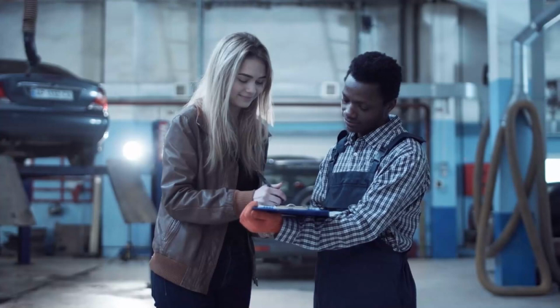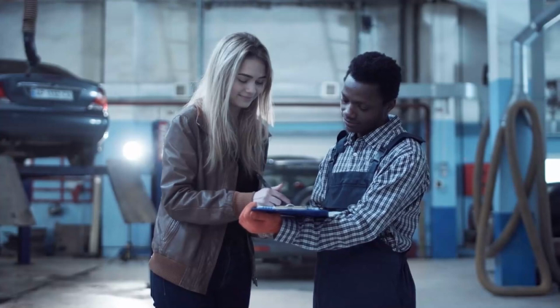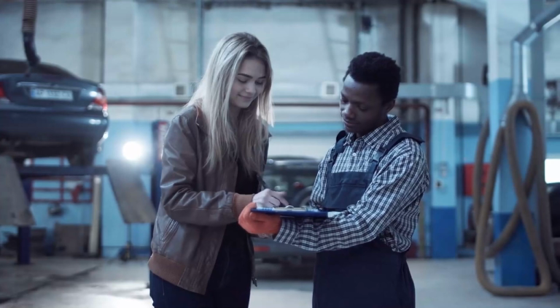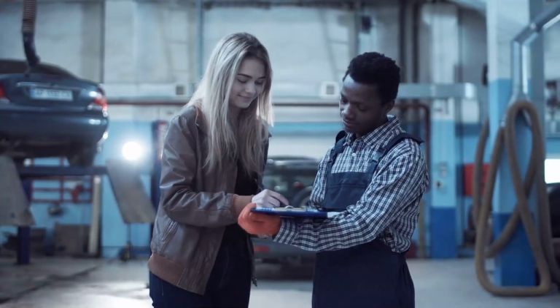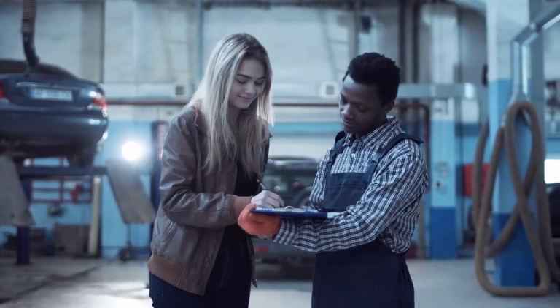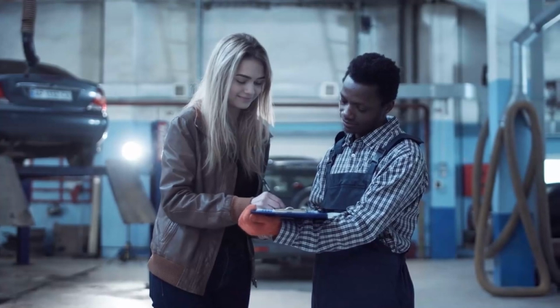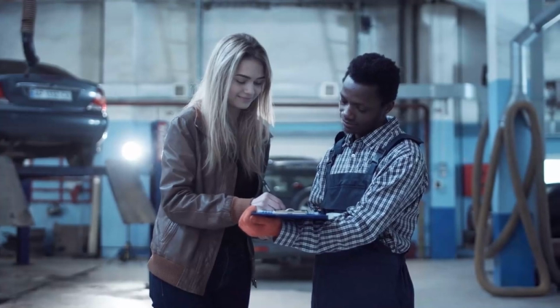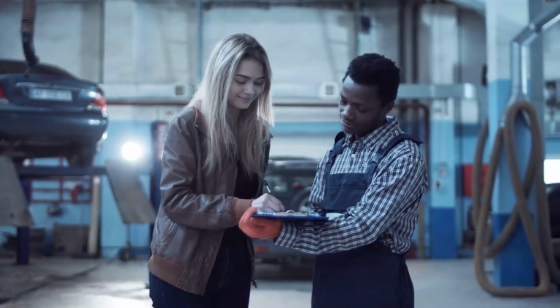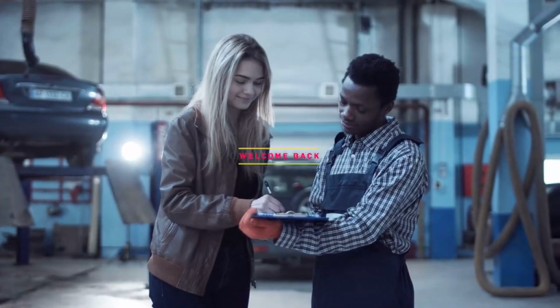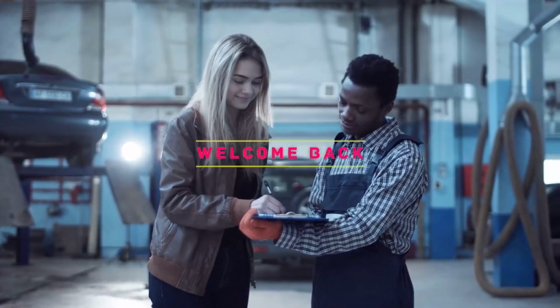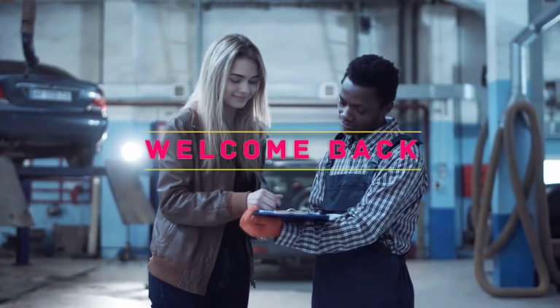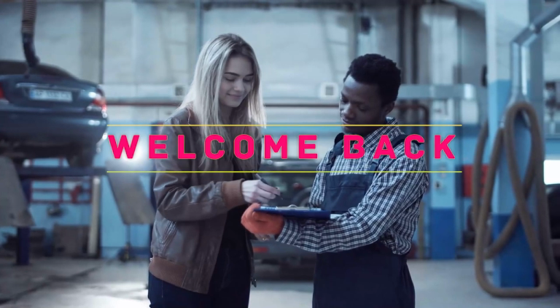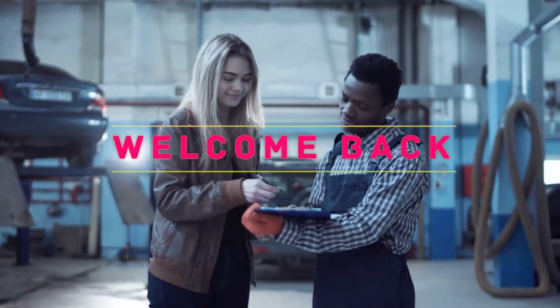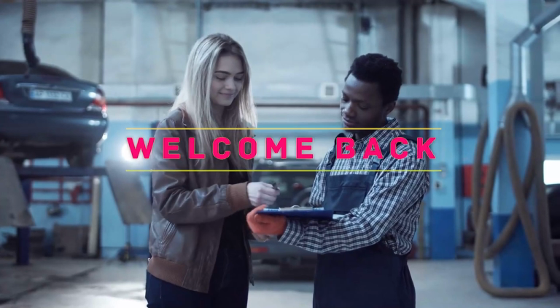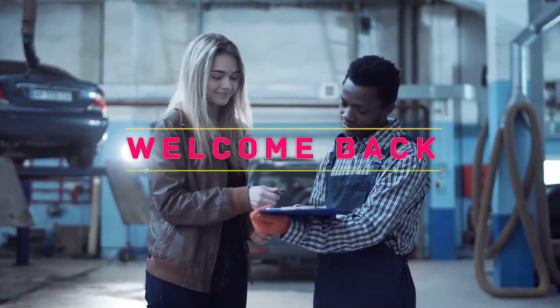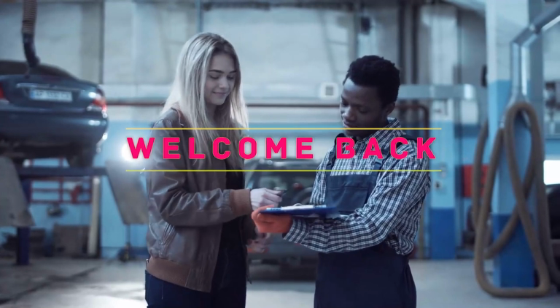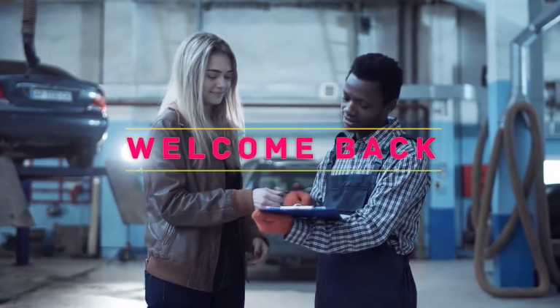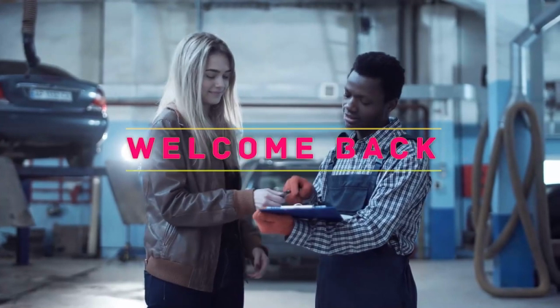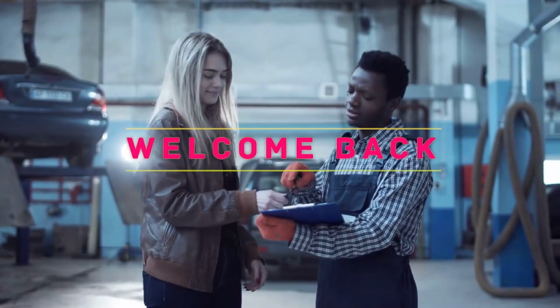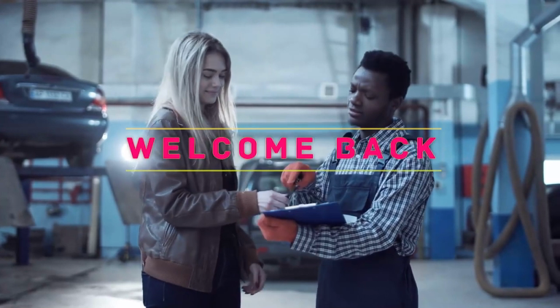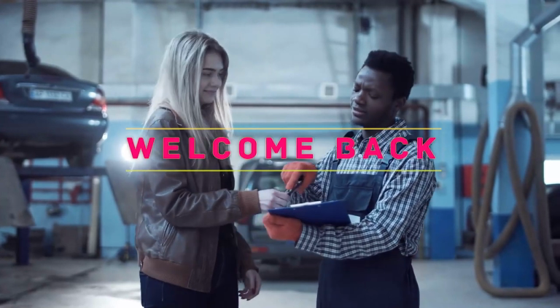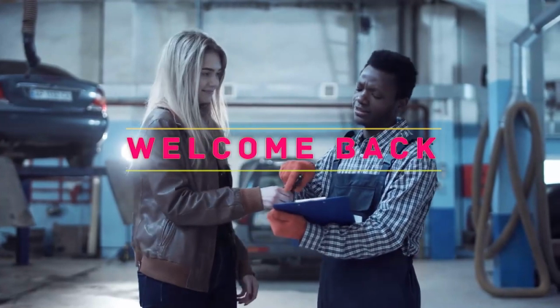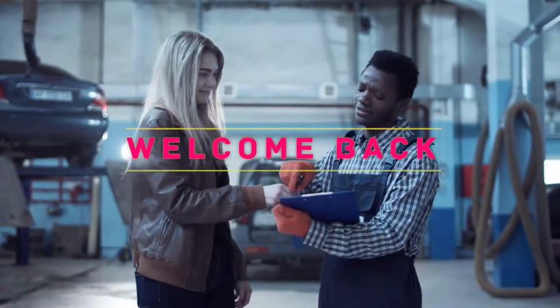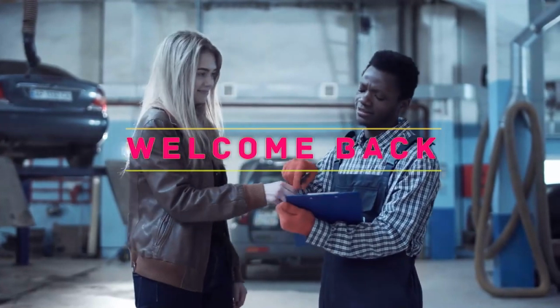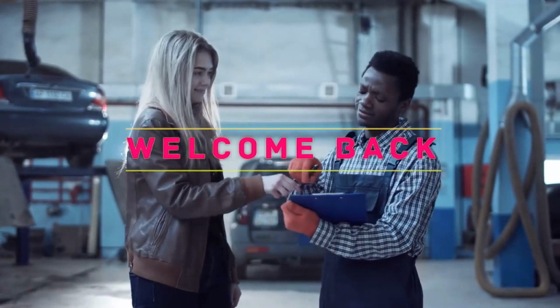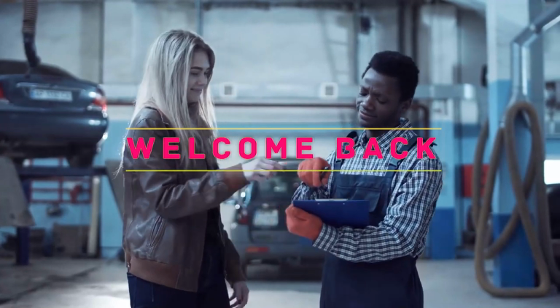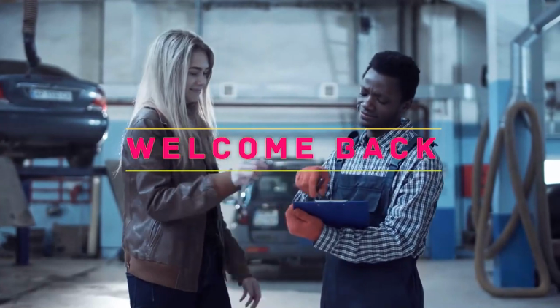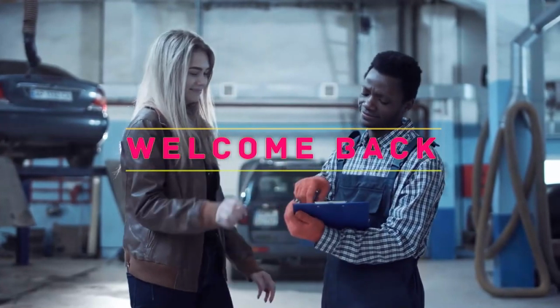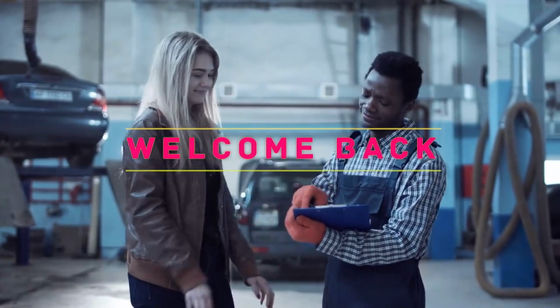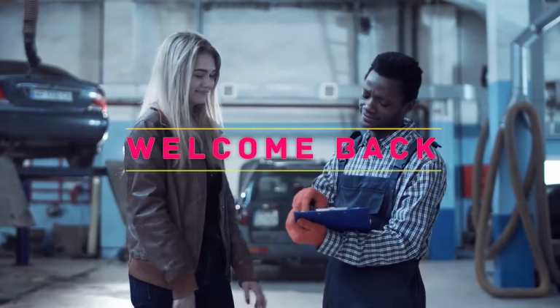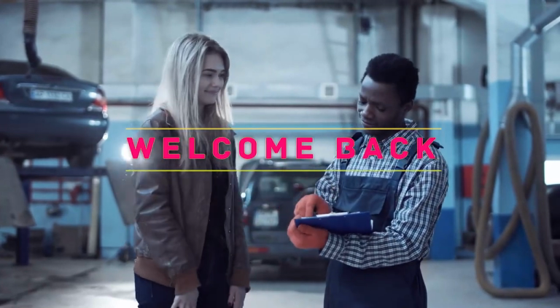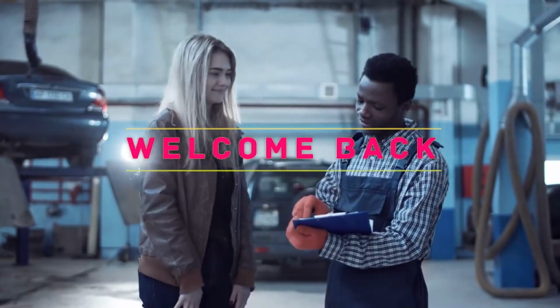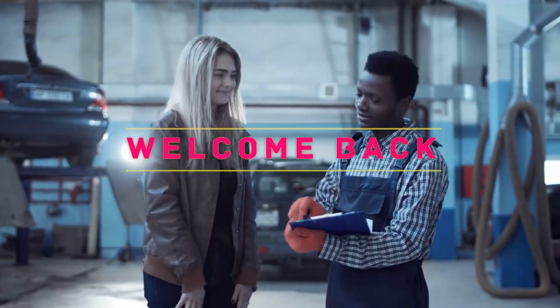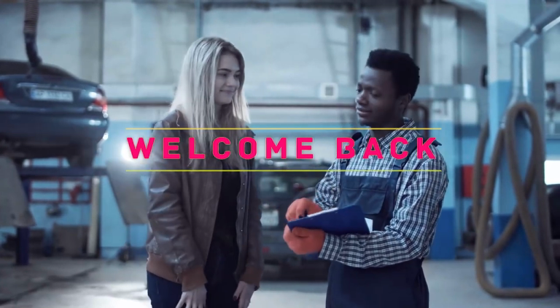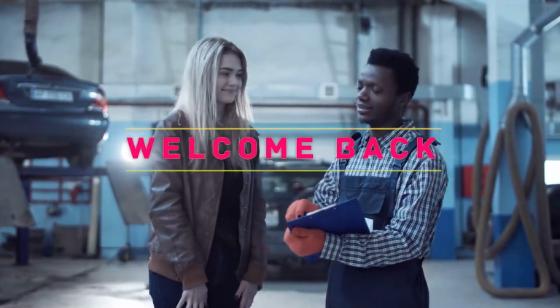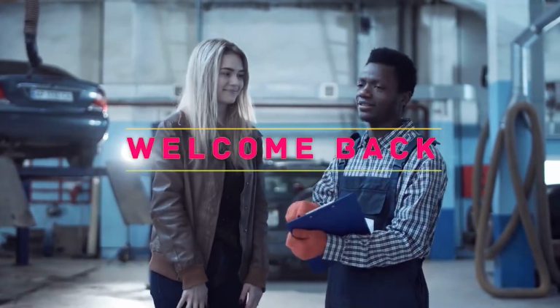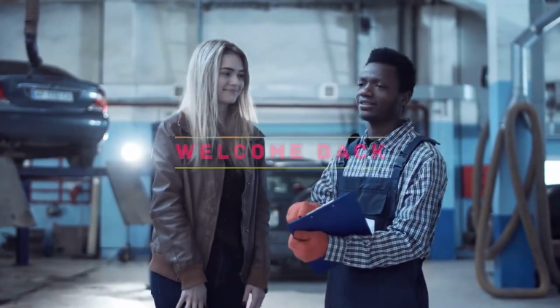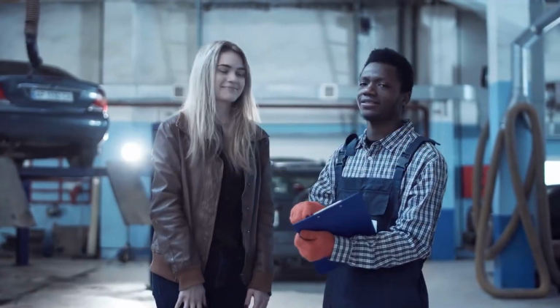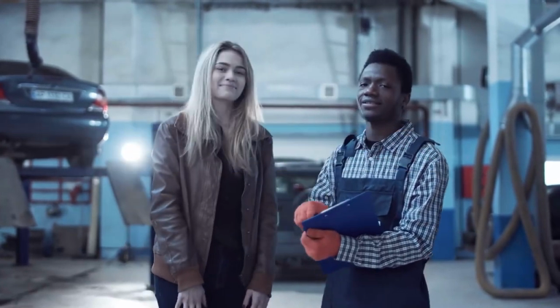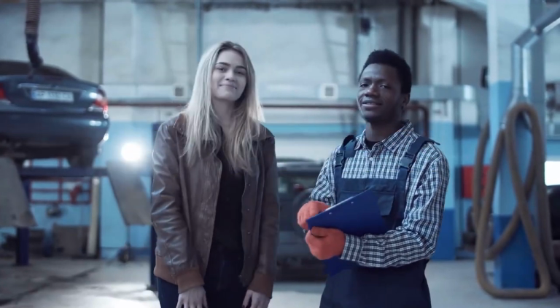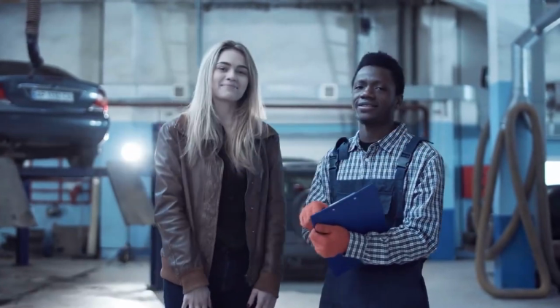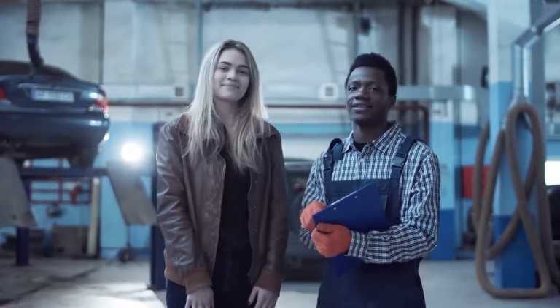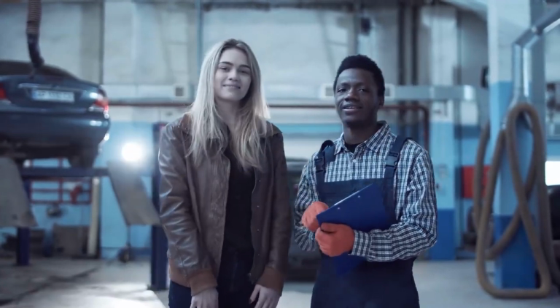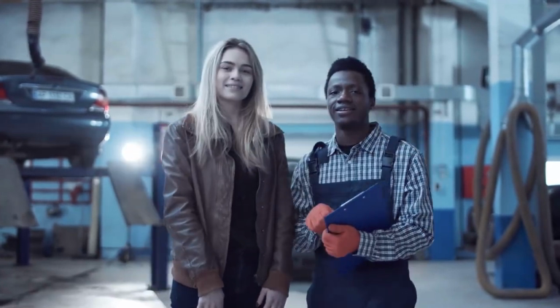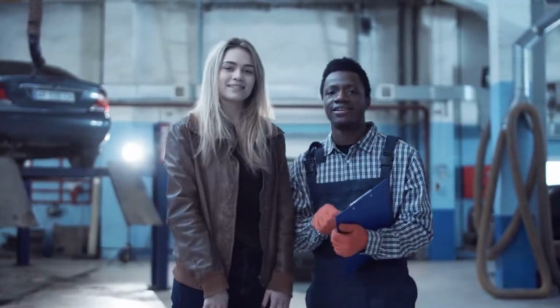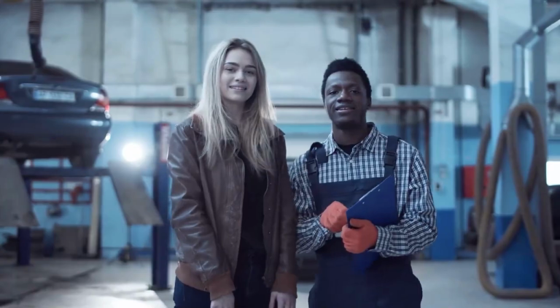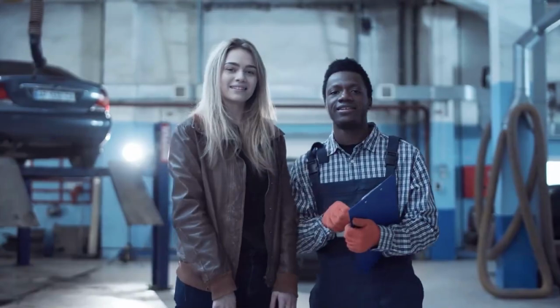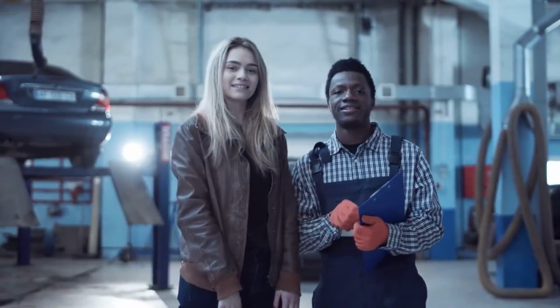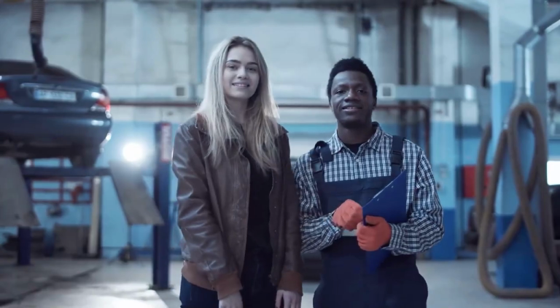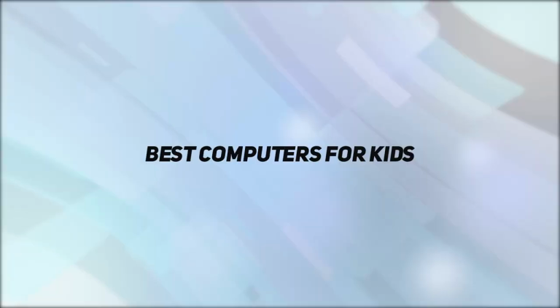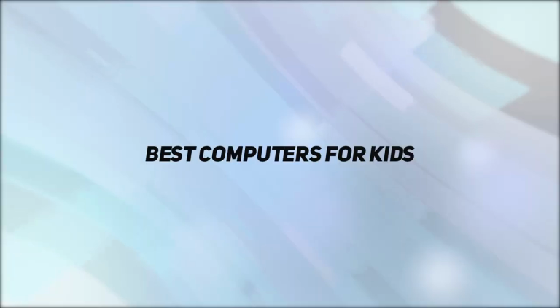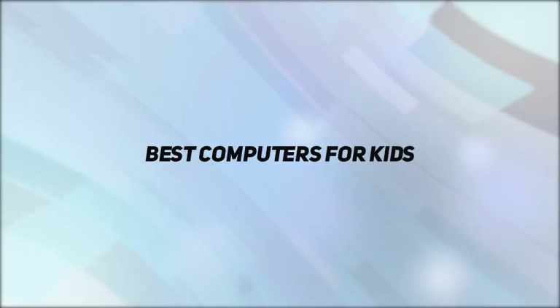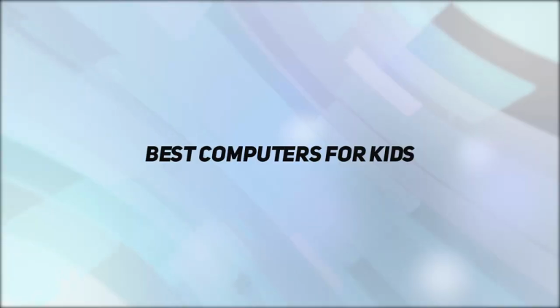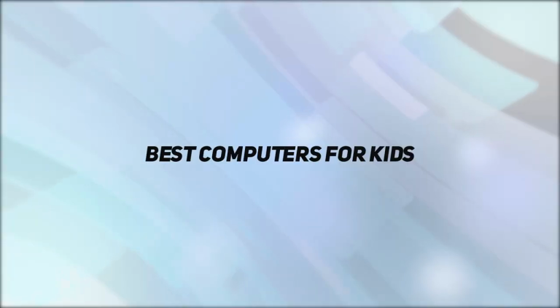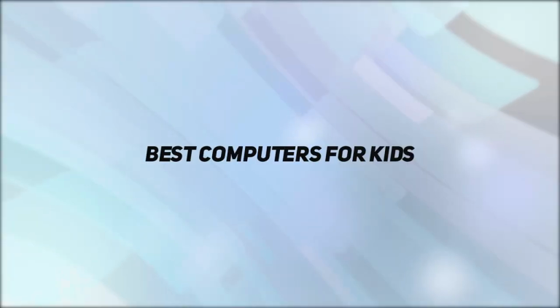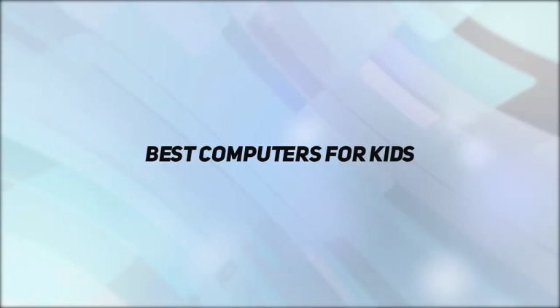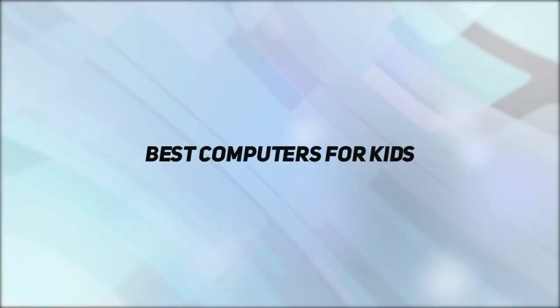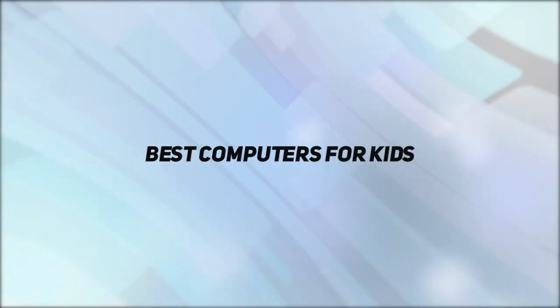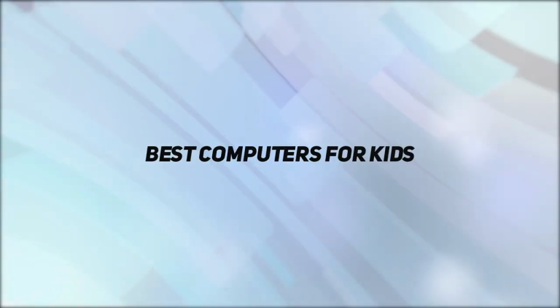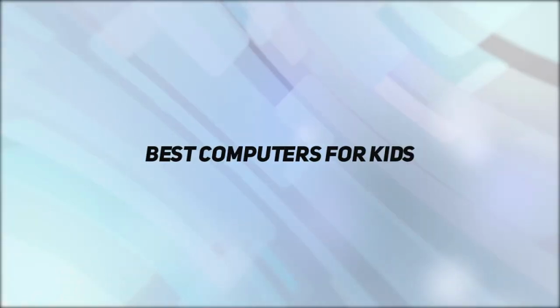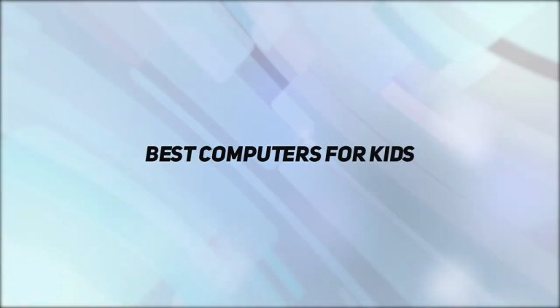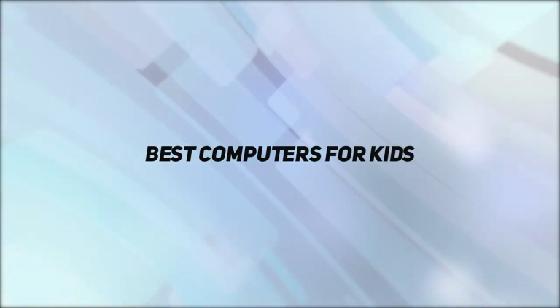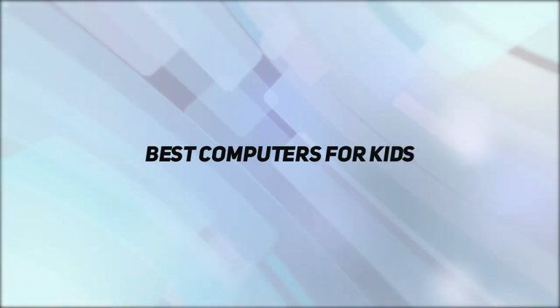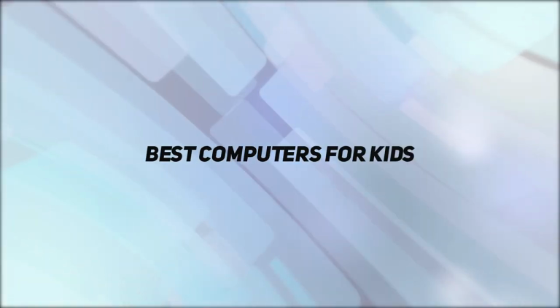Hey, welcome back to my channel. In this video, I'm going to talk about the Top 5 Best Computers for Kids.